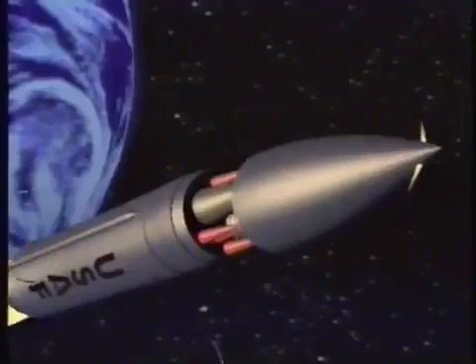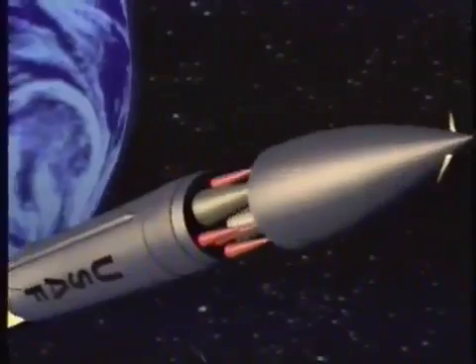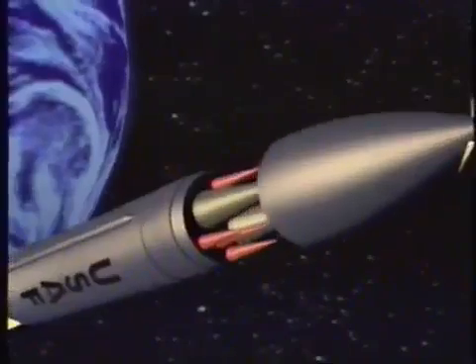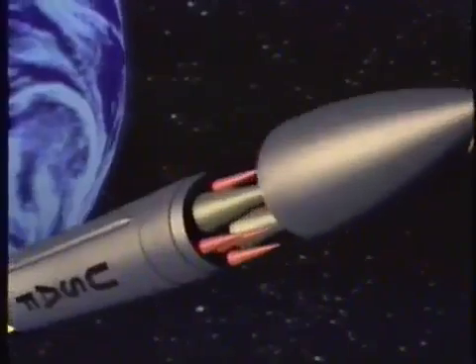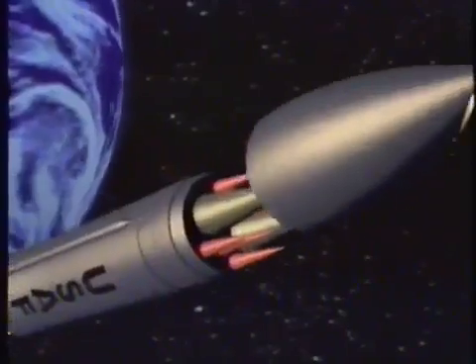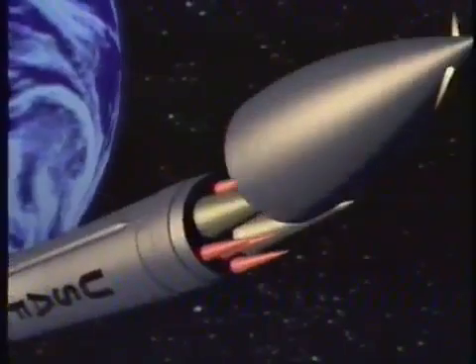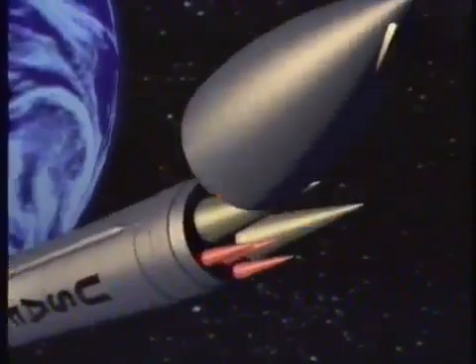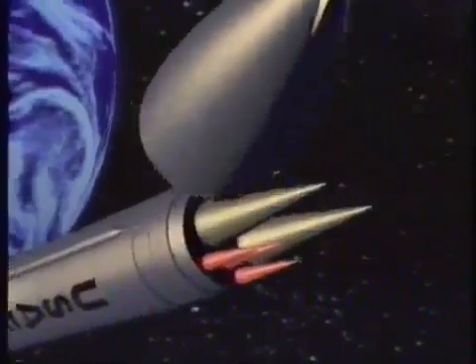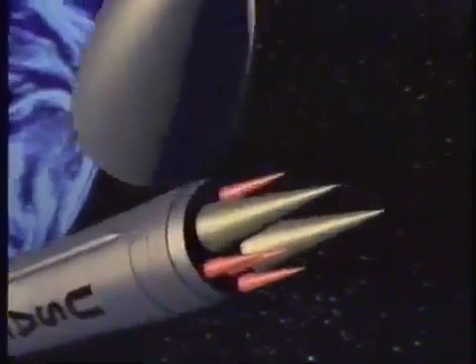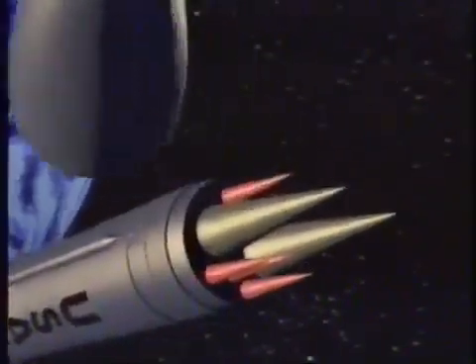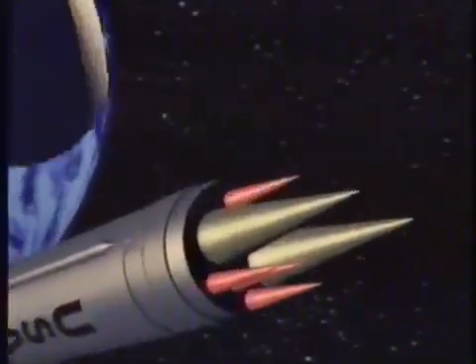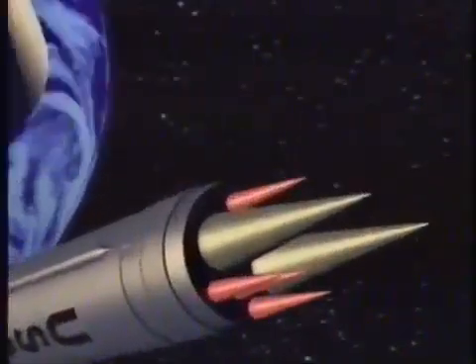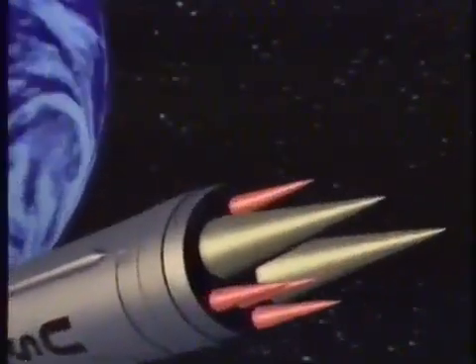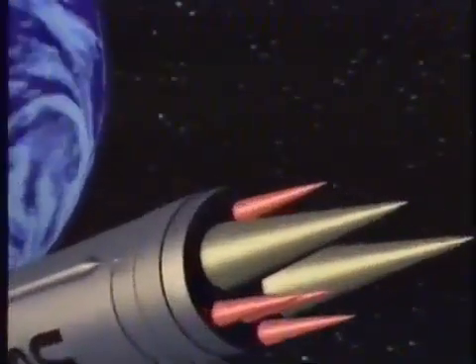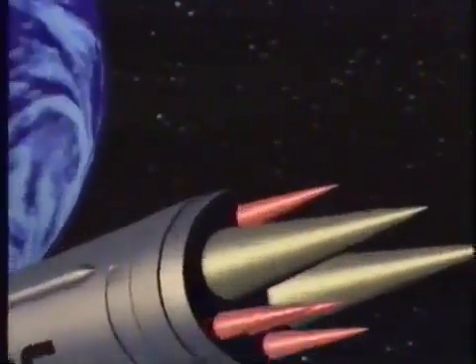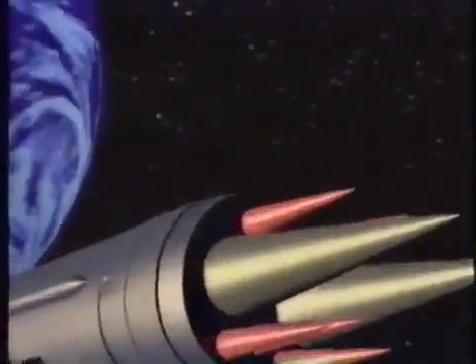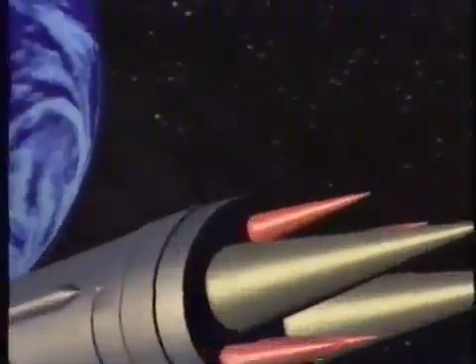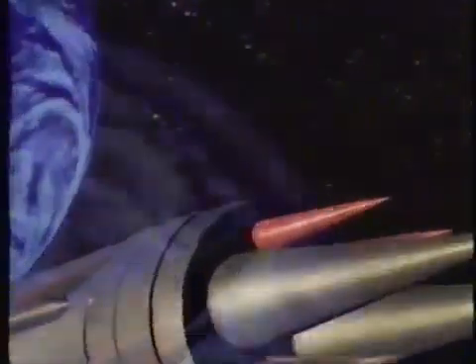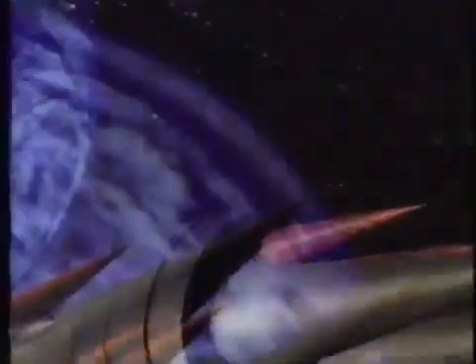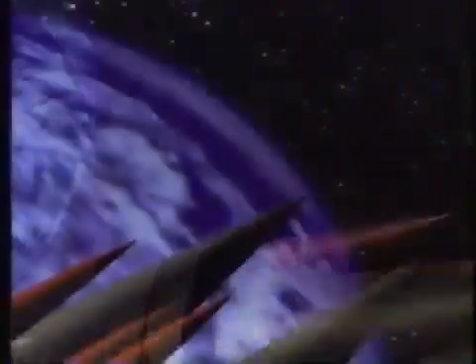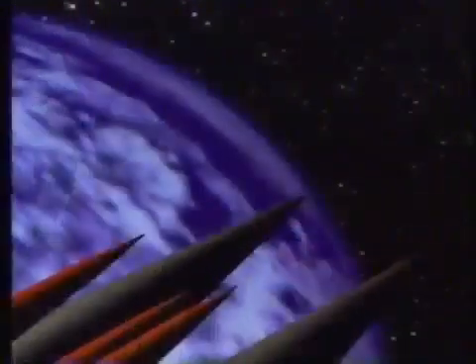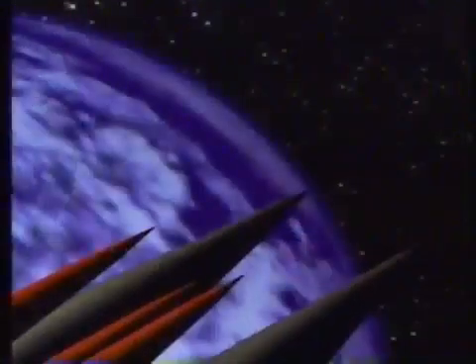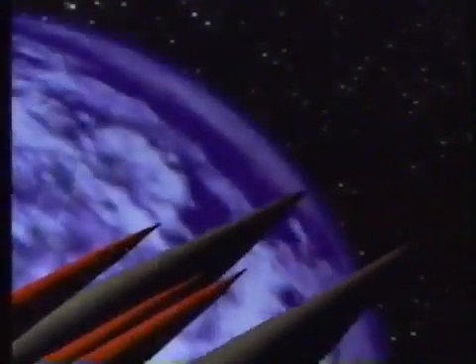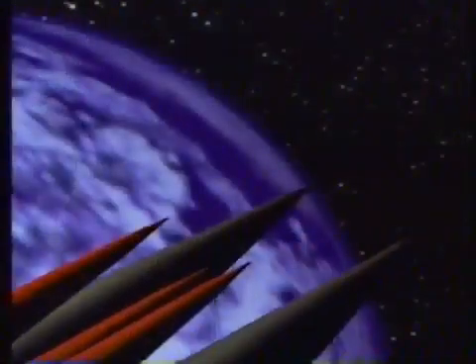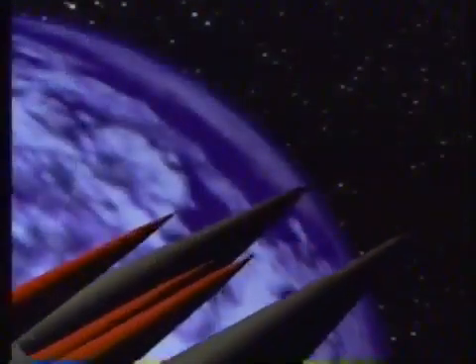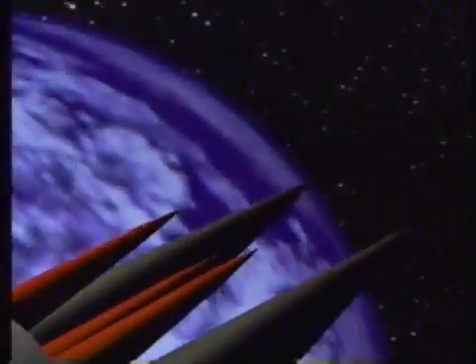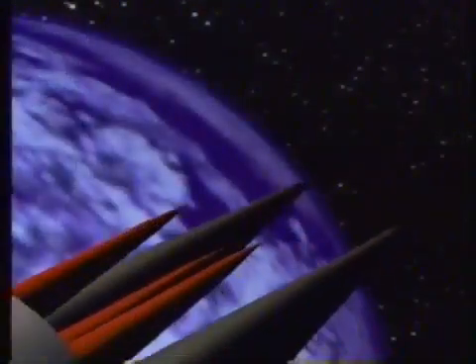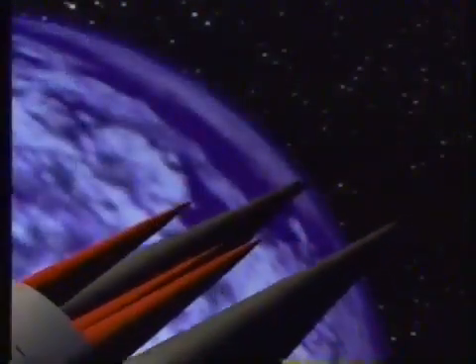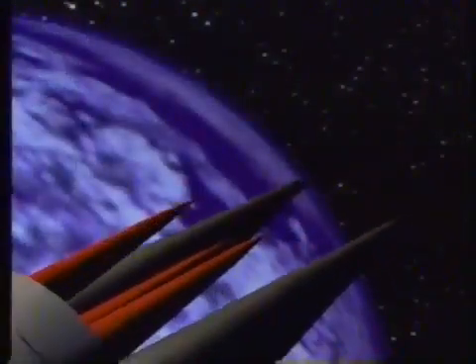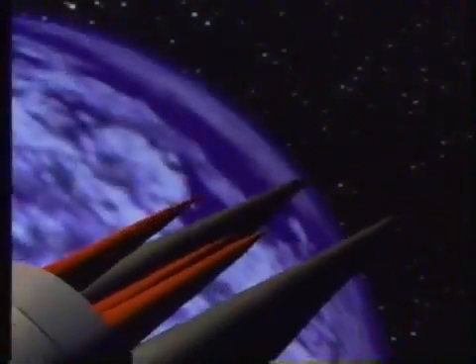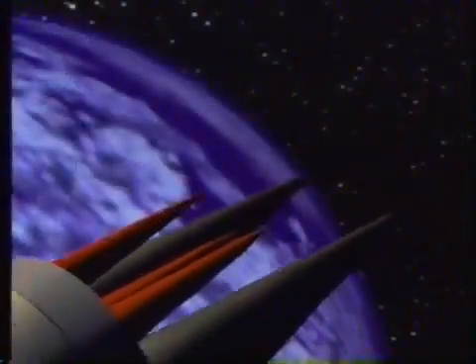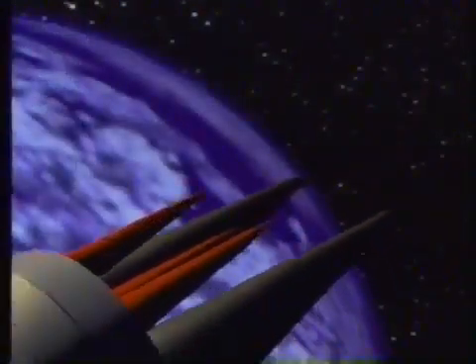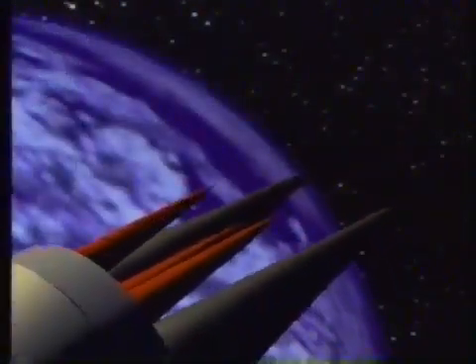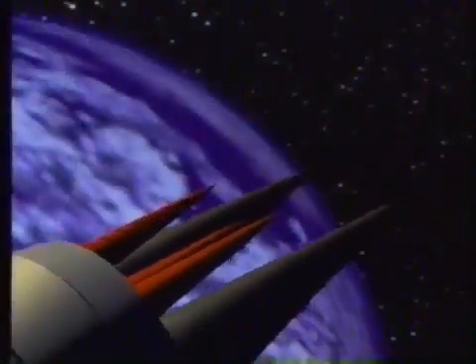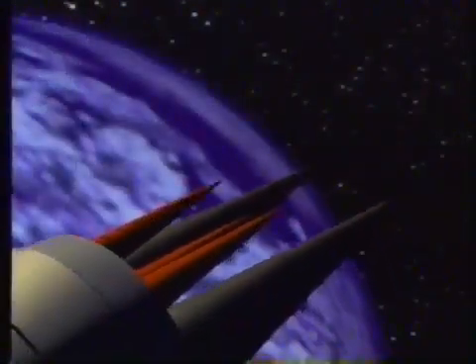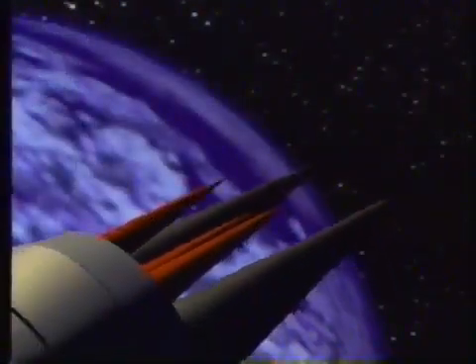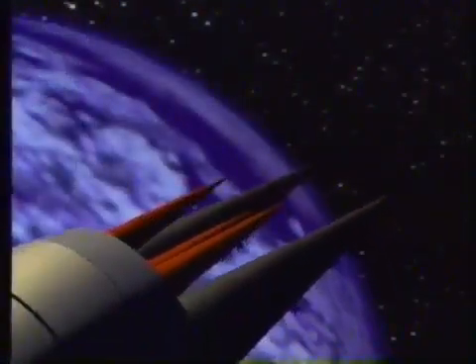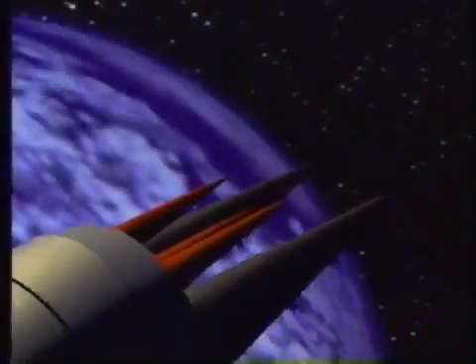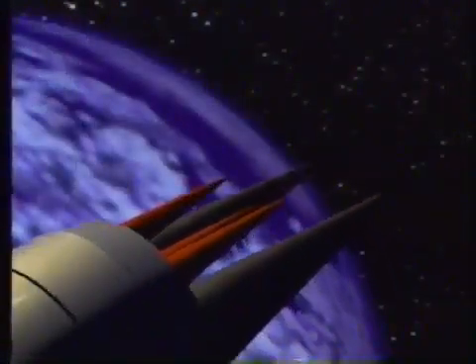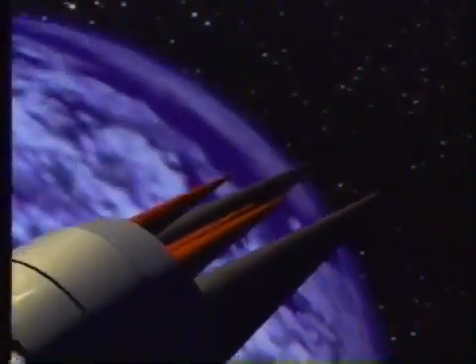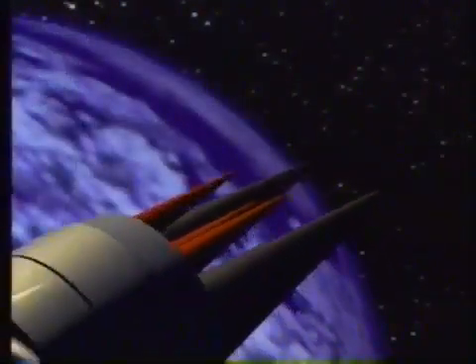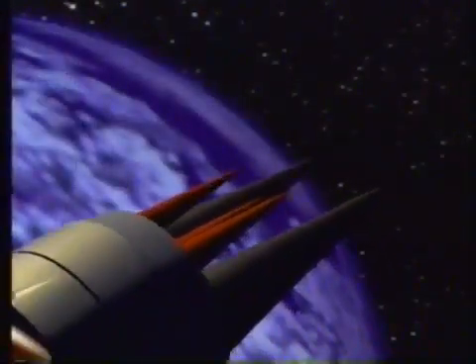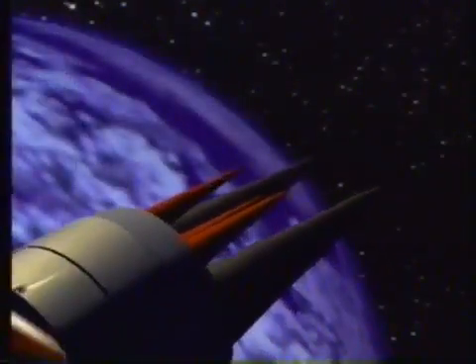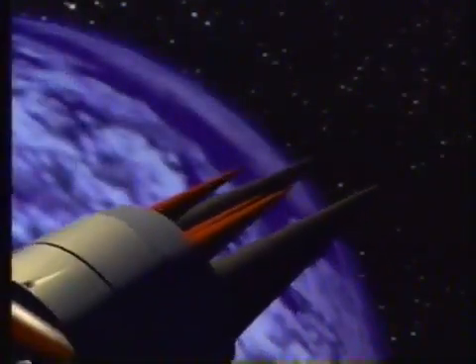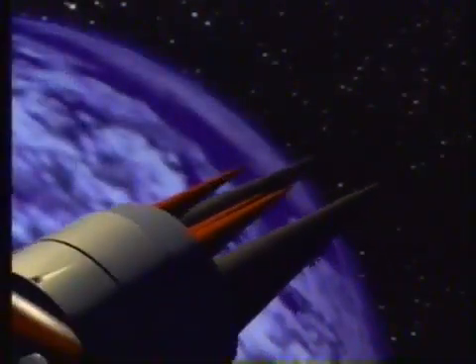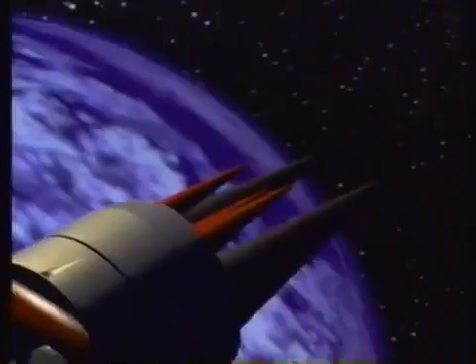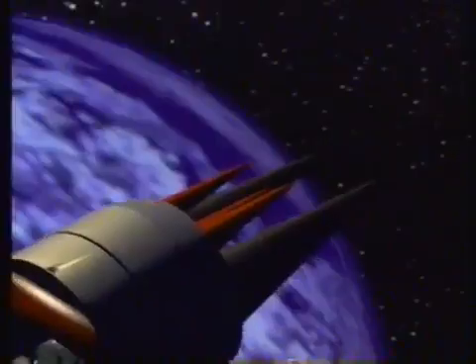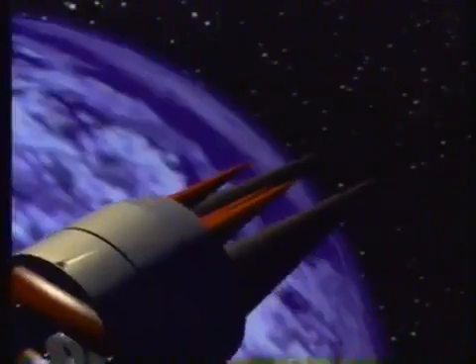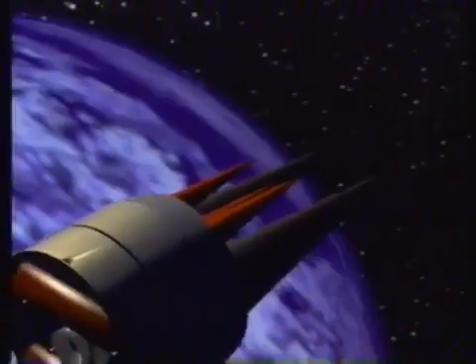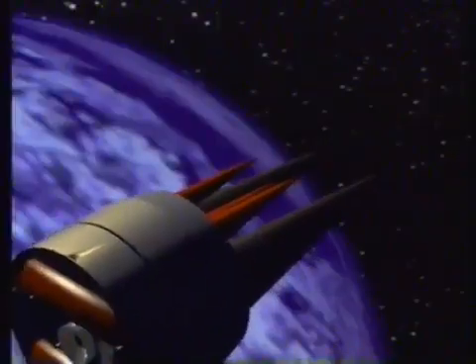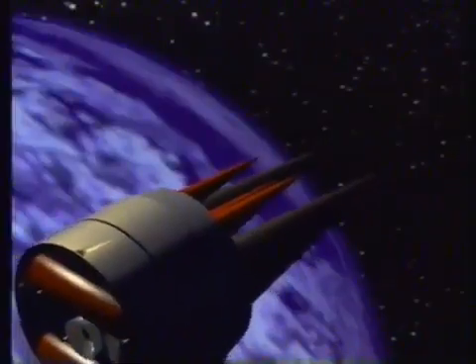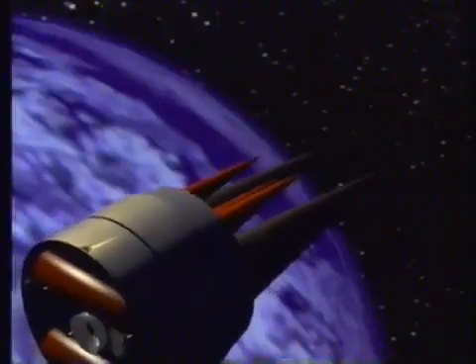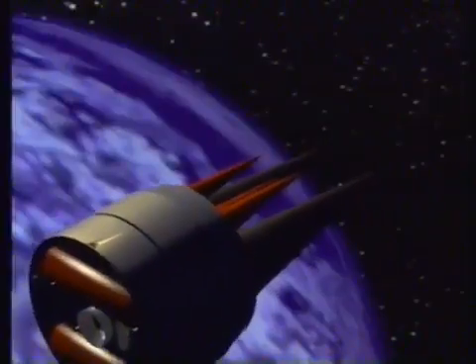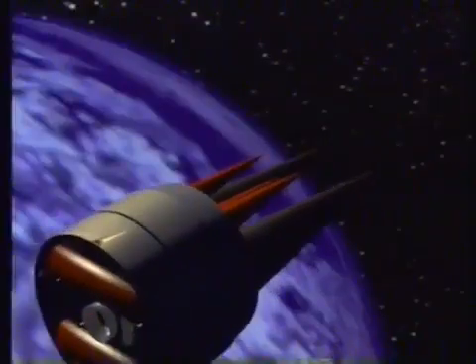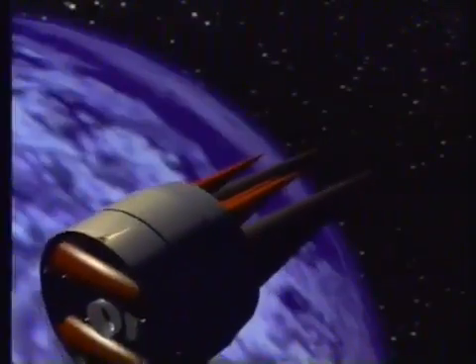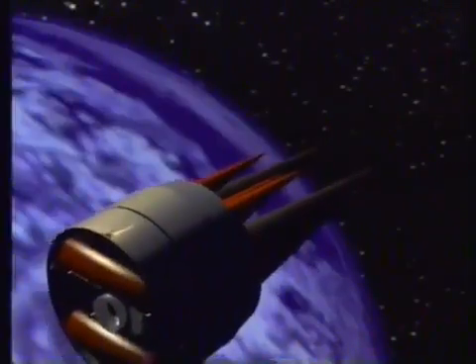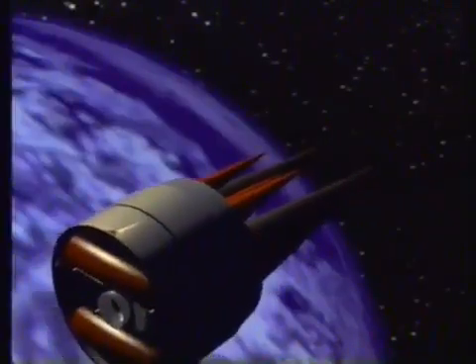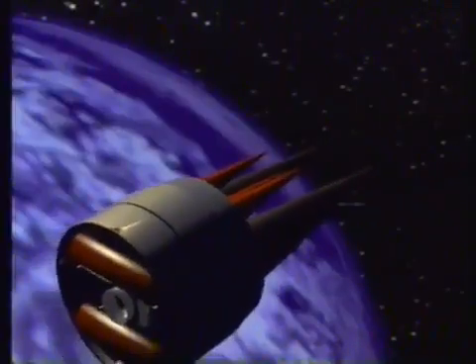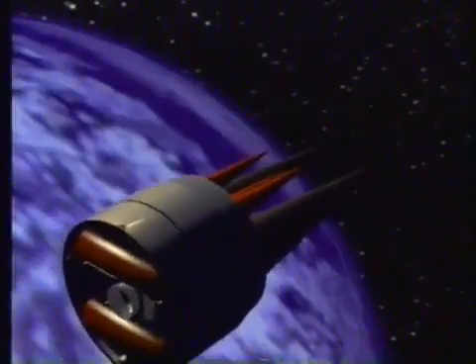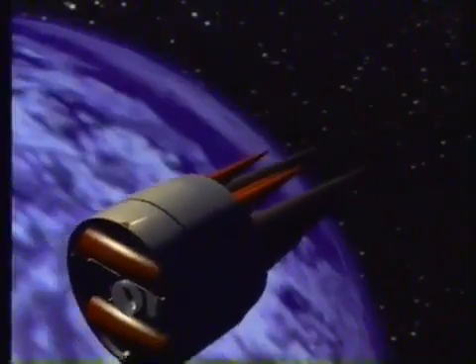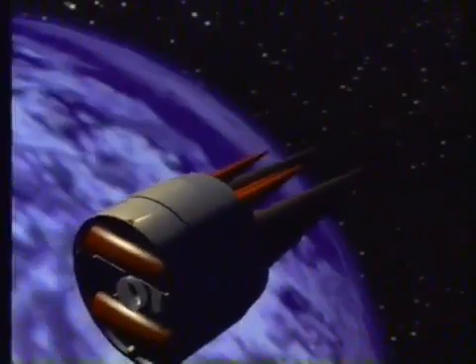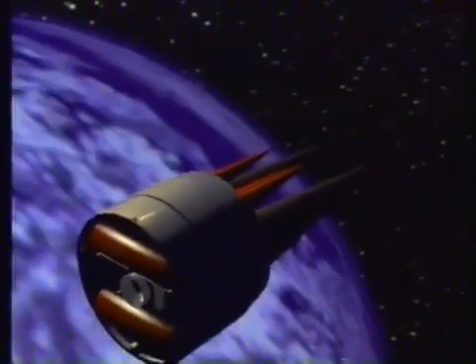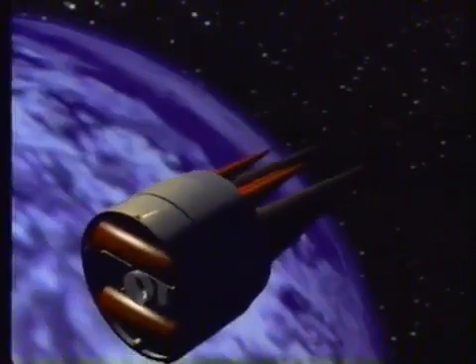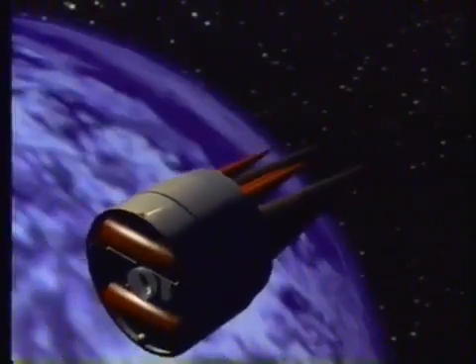We show the pennades, or decoys, in red, and the re-entry vehicles, or RVs, in black.